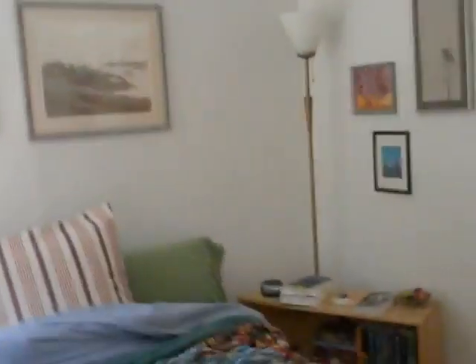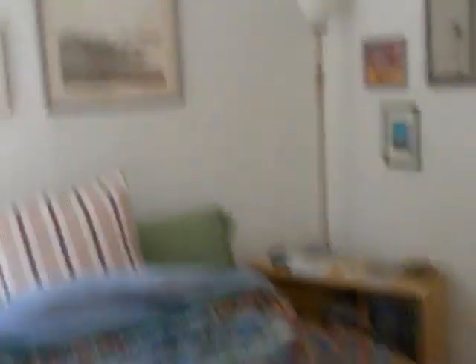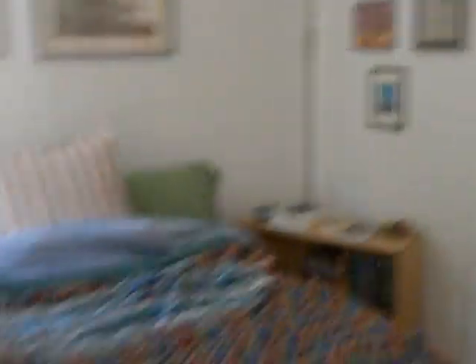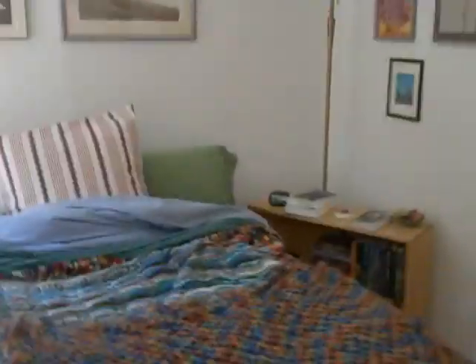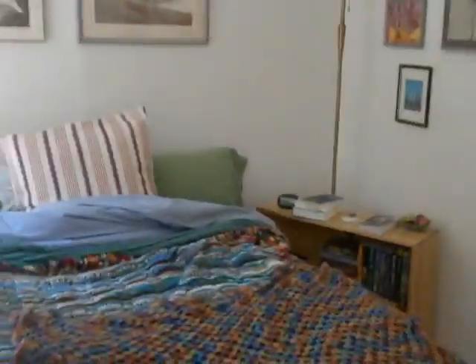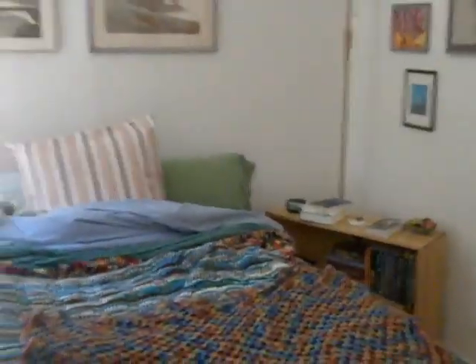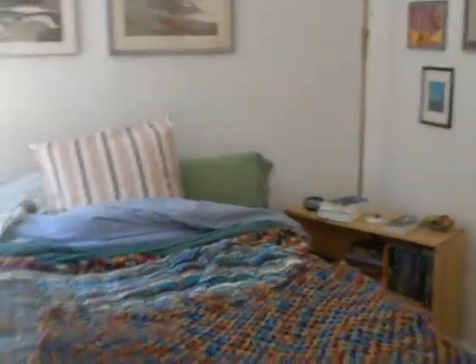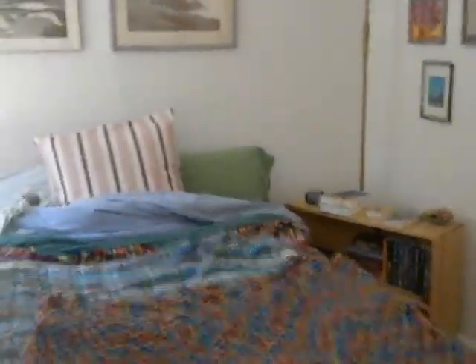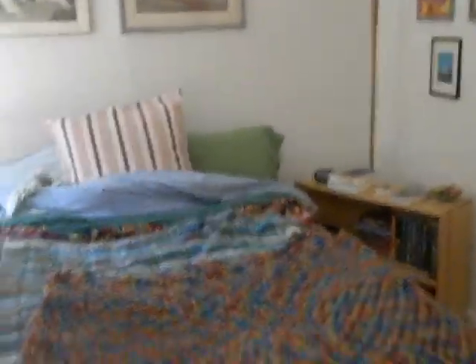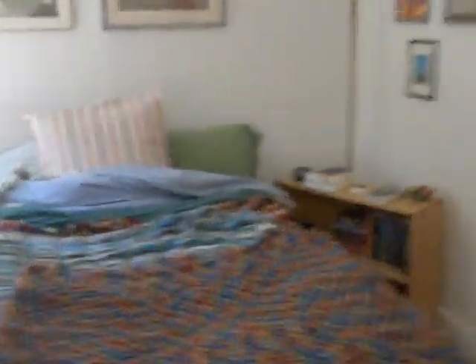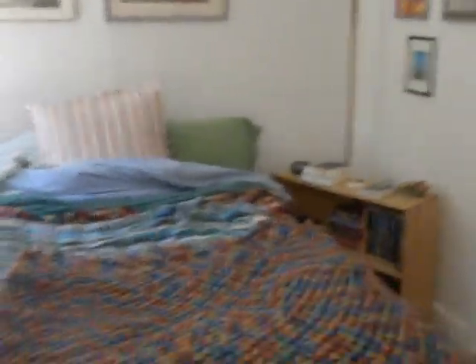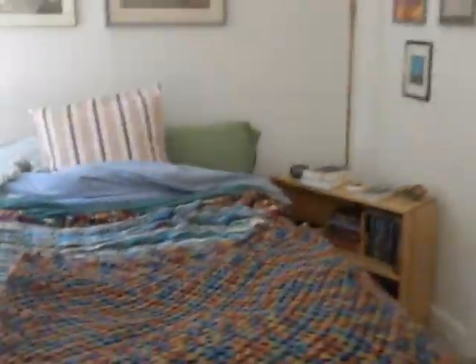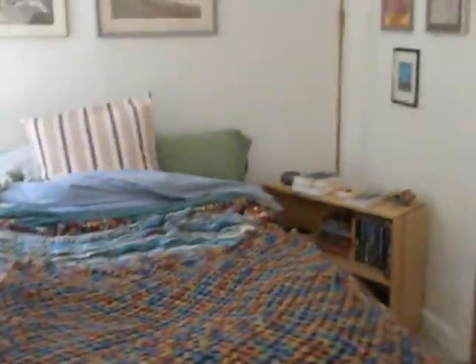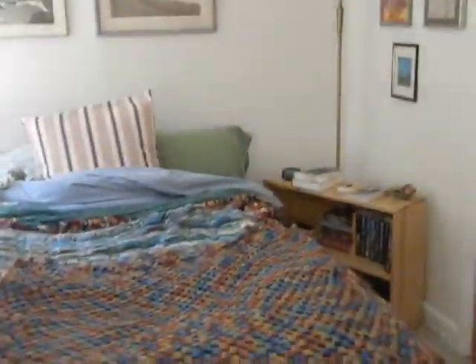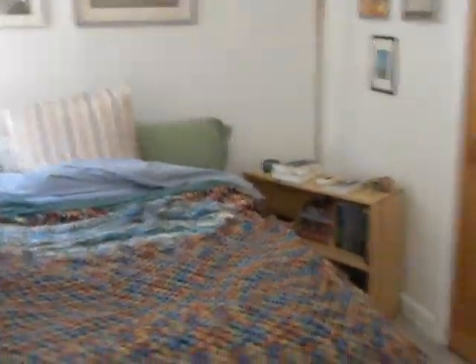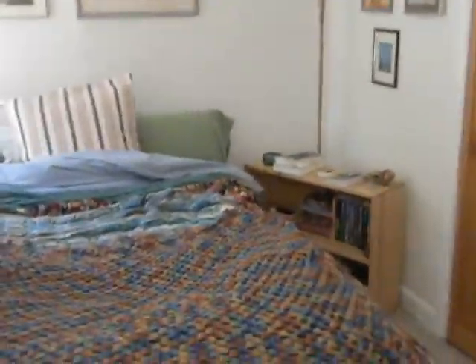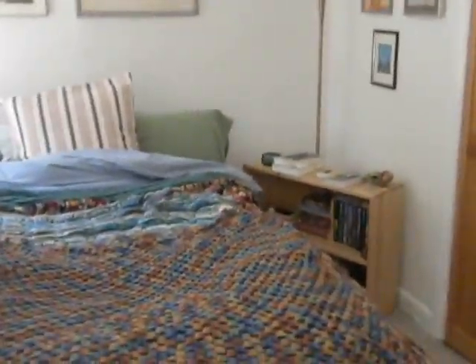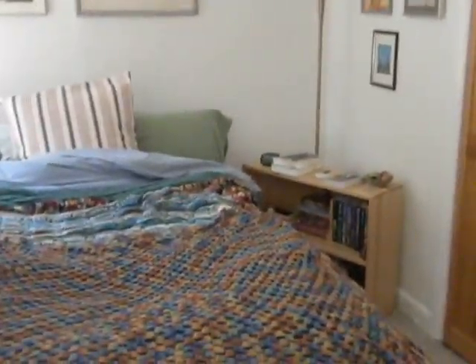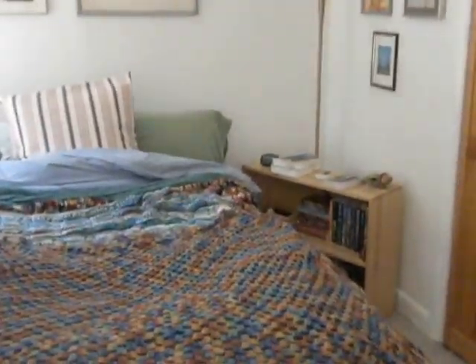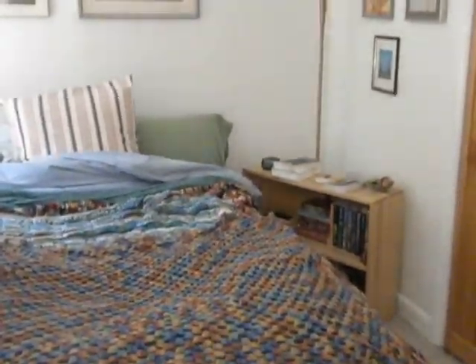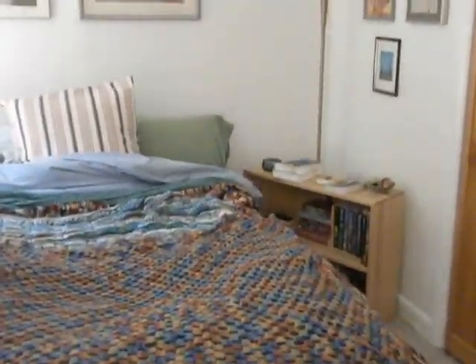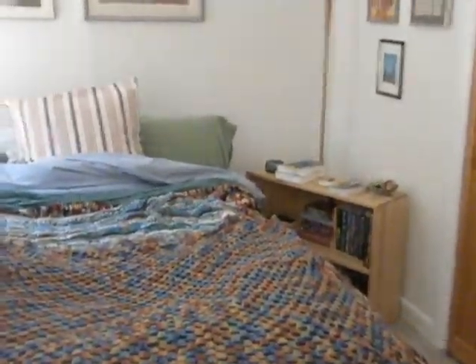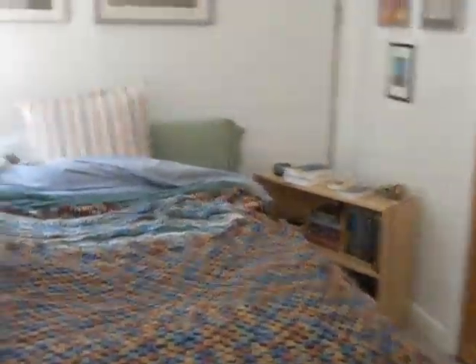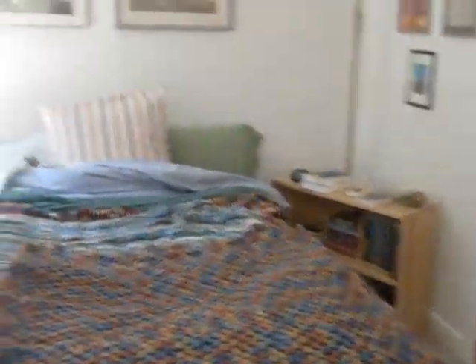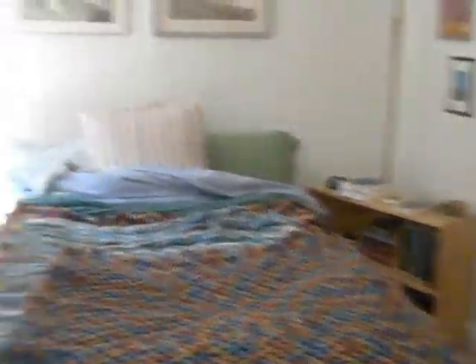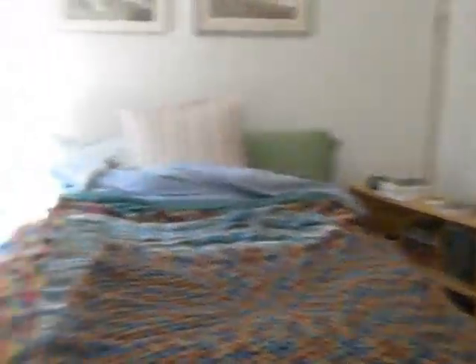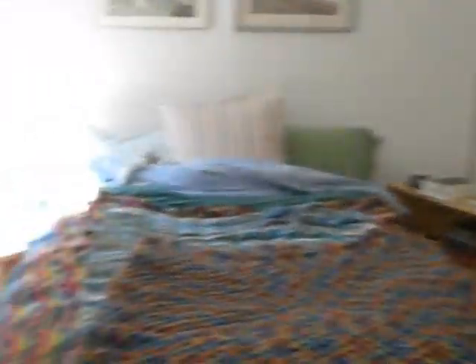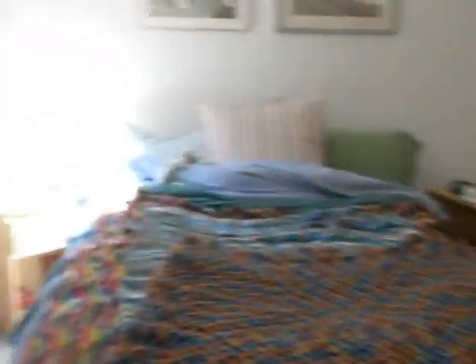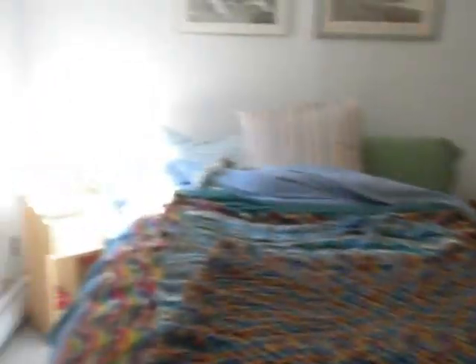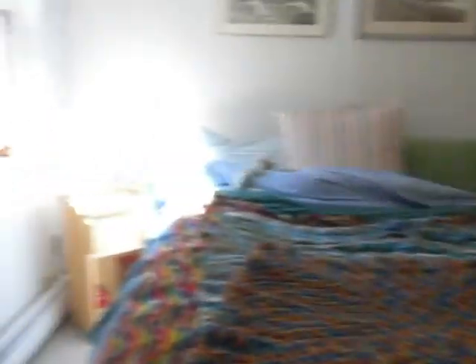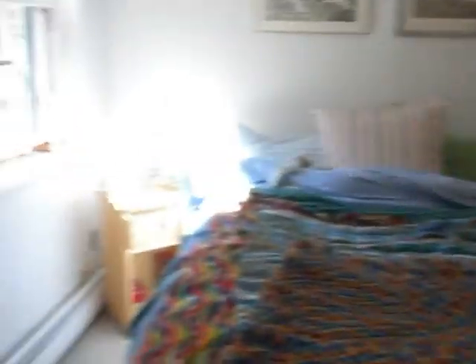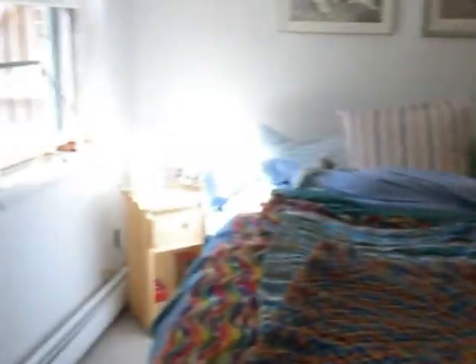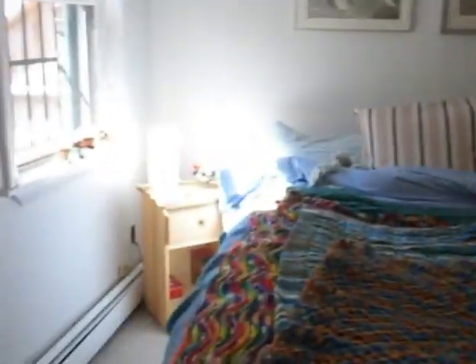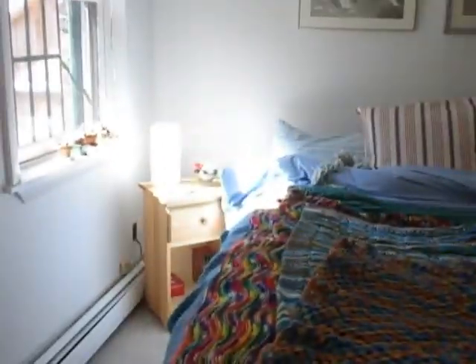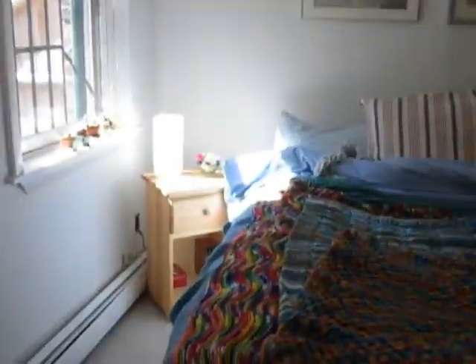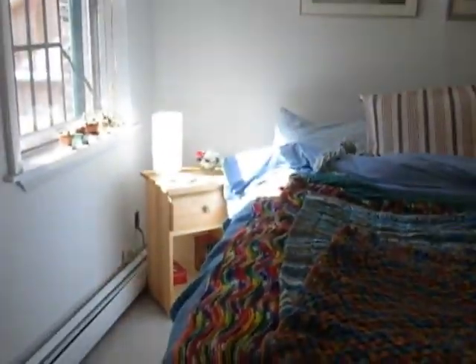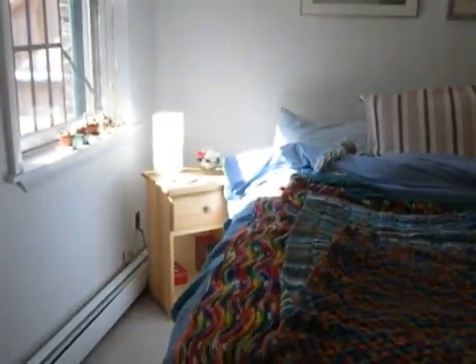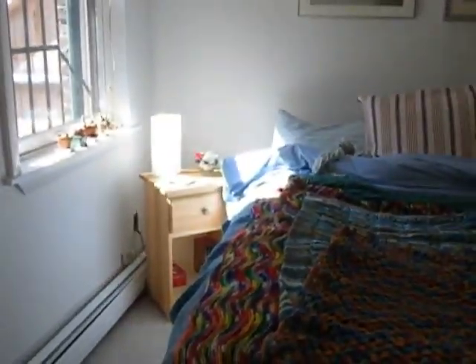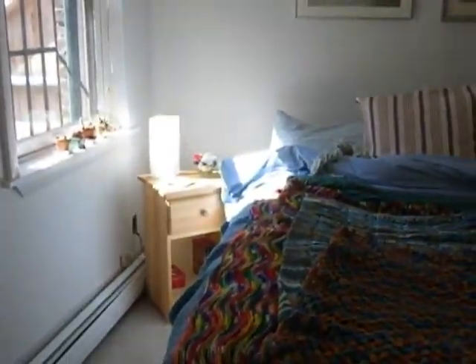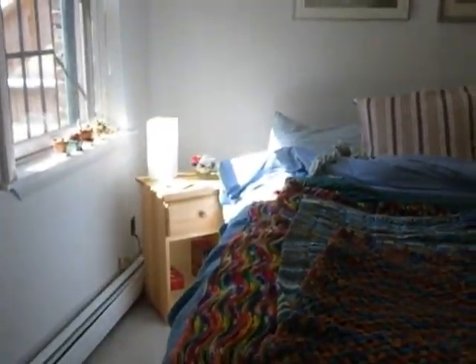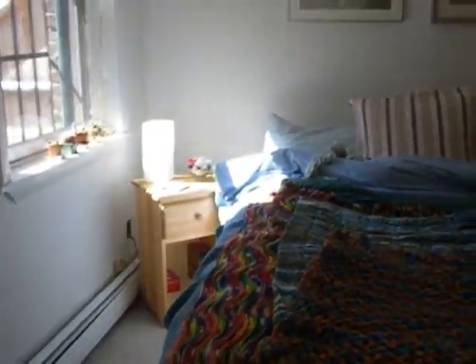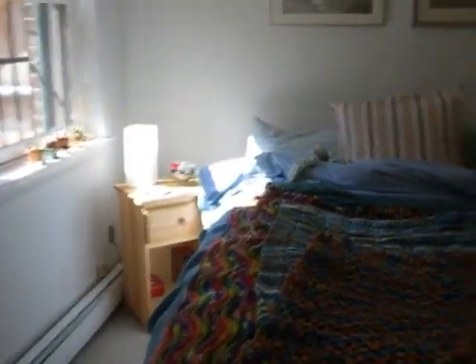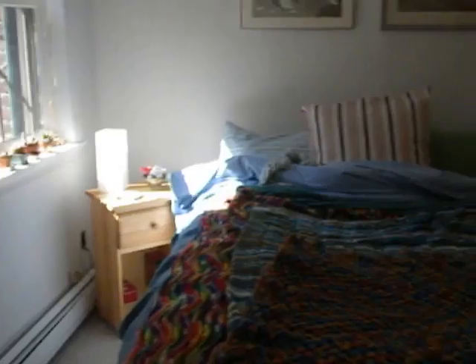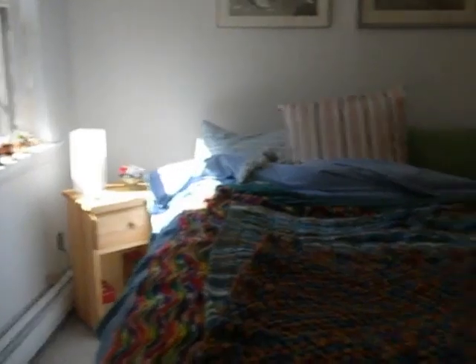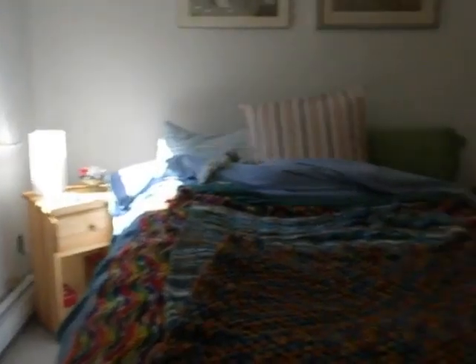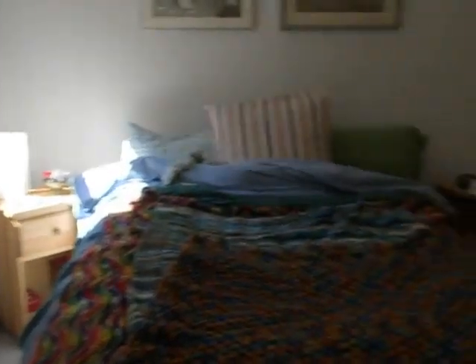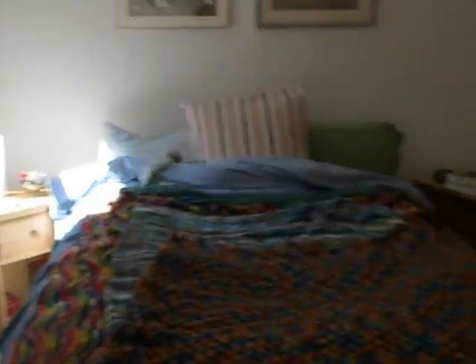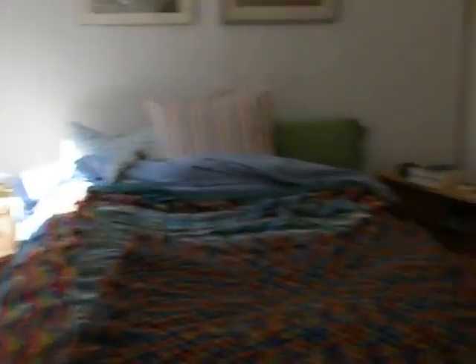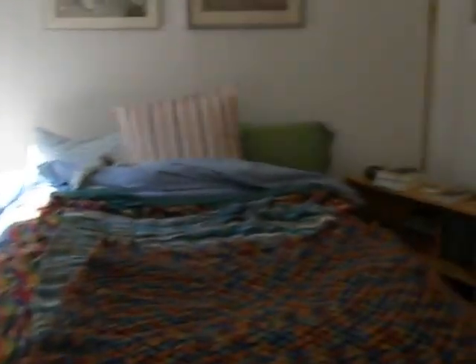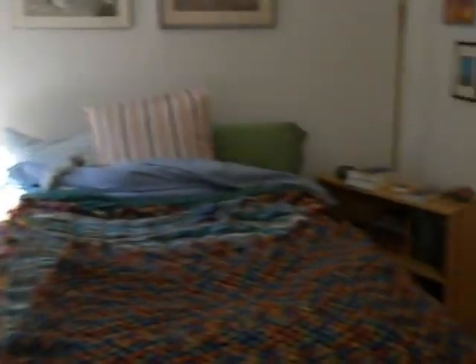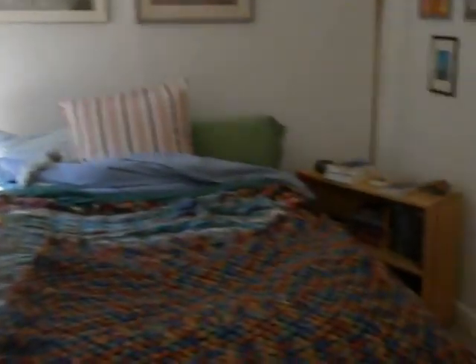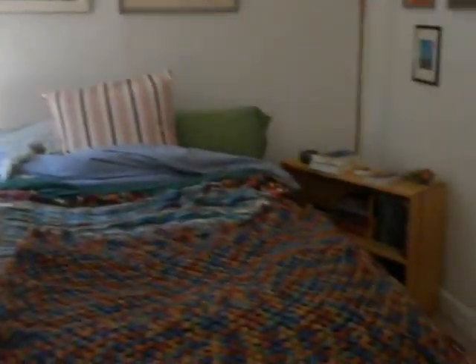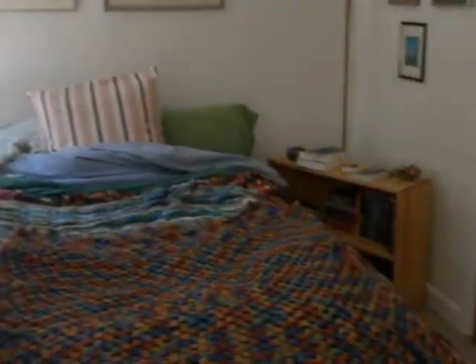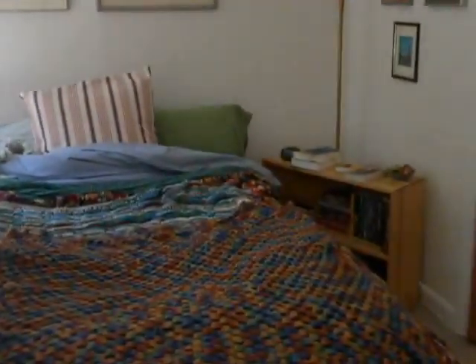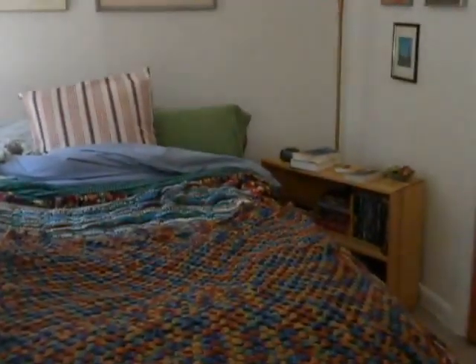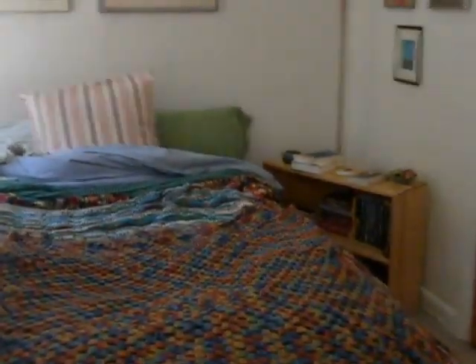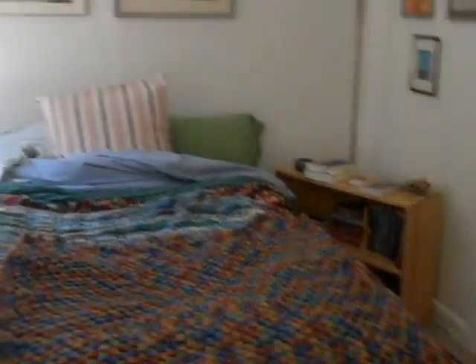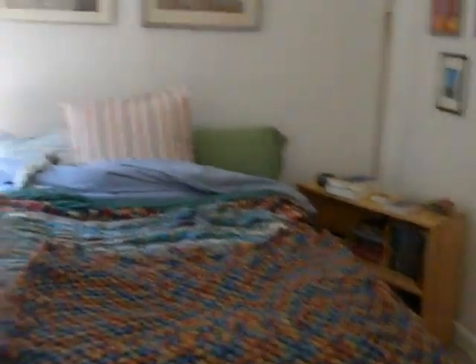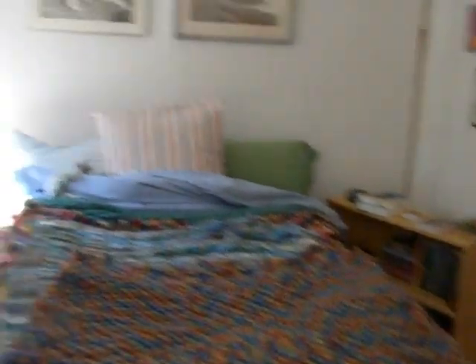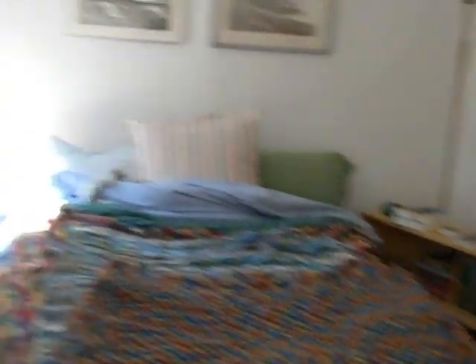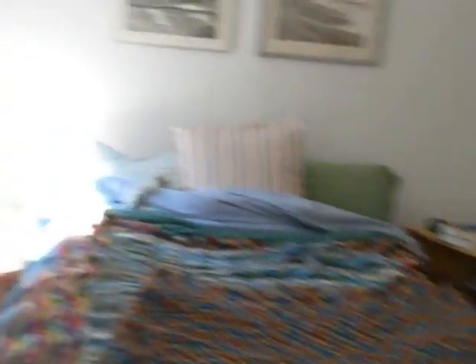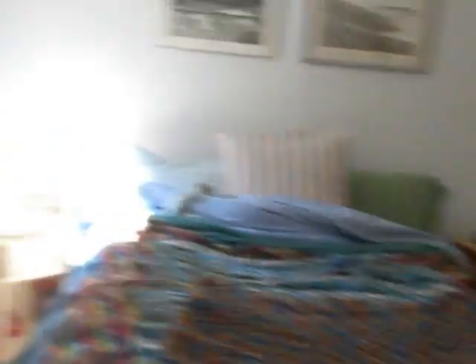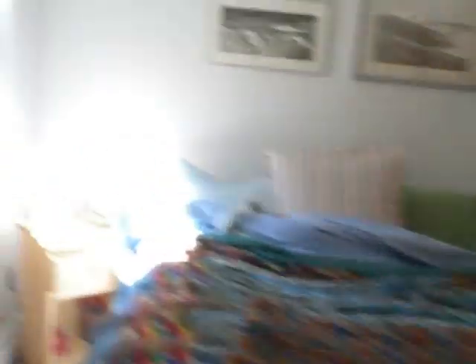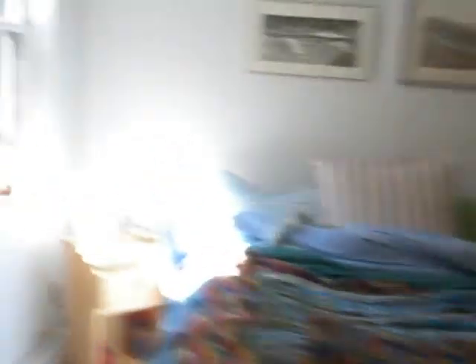Do you notice how I put everything on catty-corner? Covers more baseboards. Looks pretty cool.